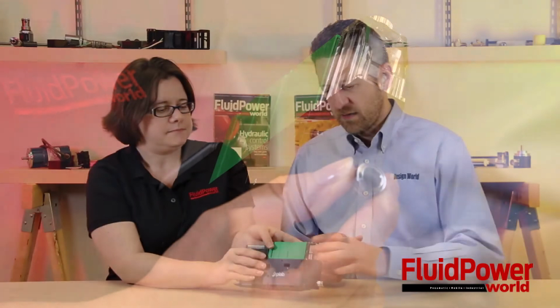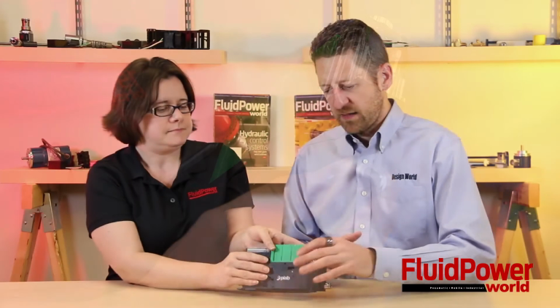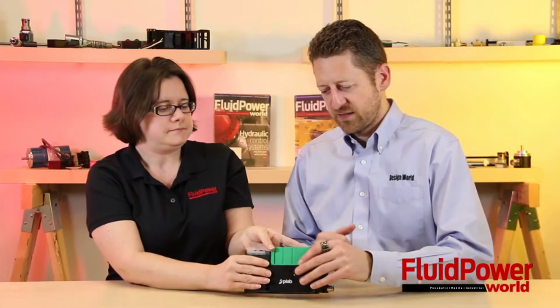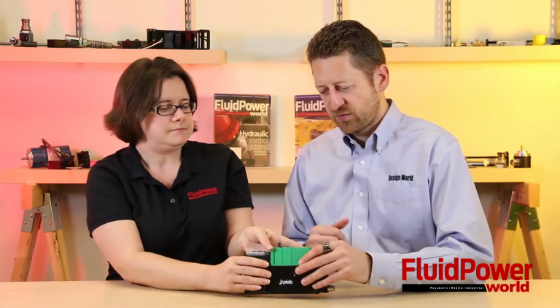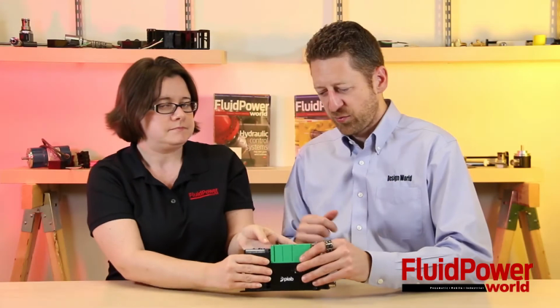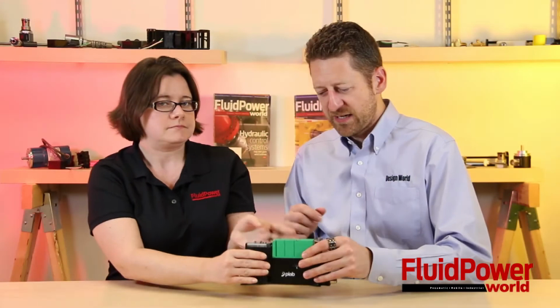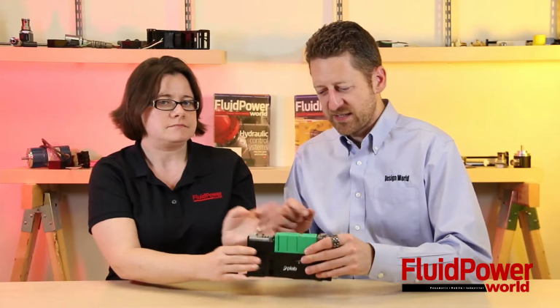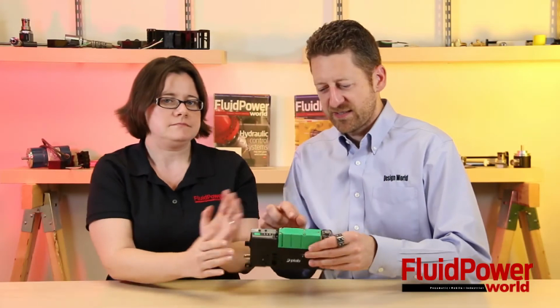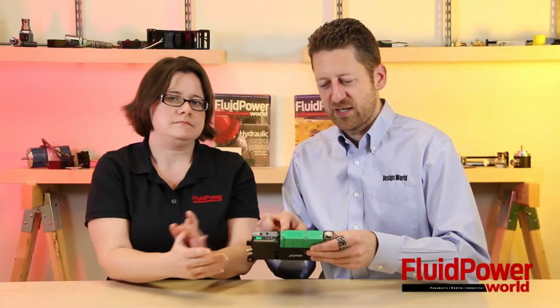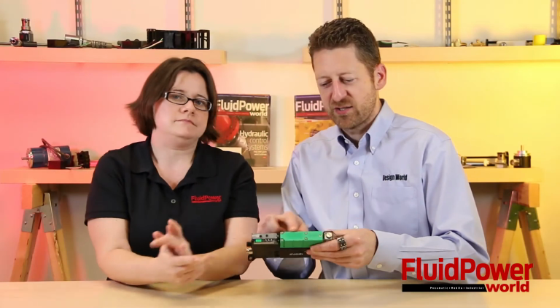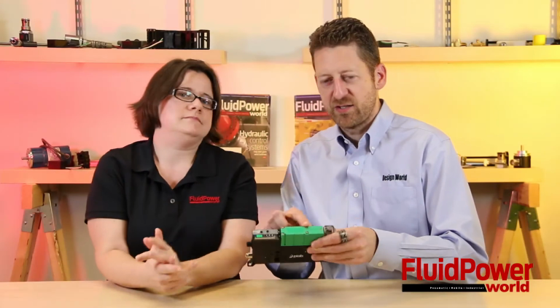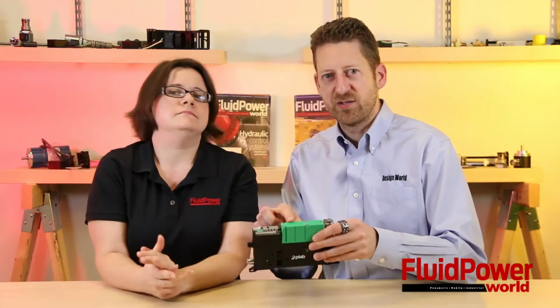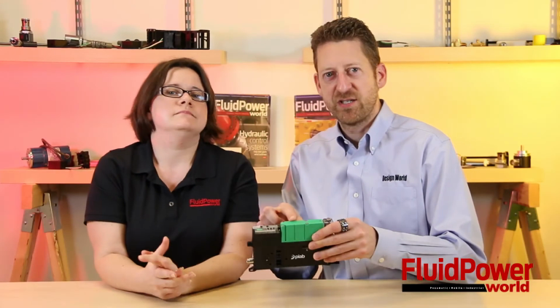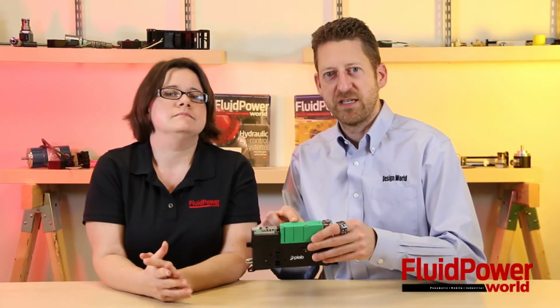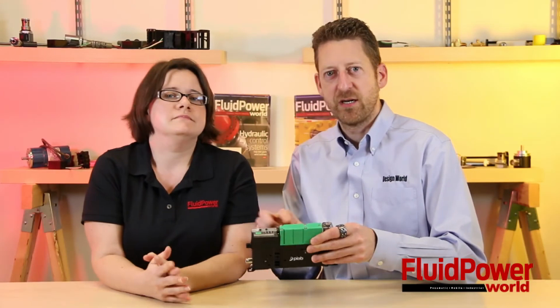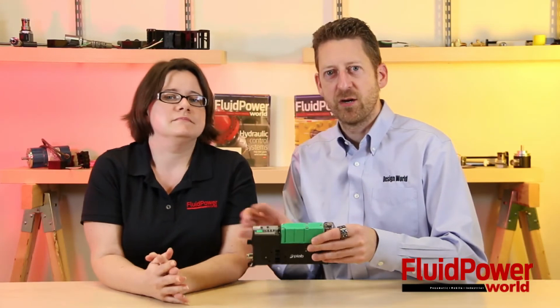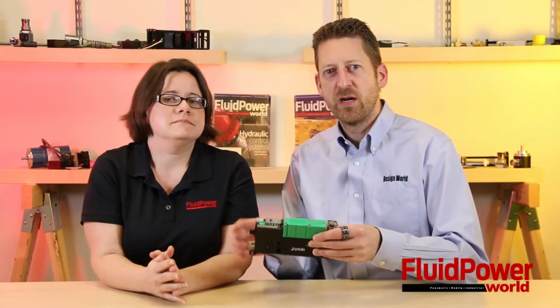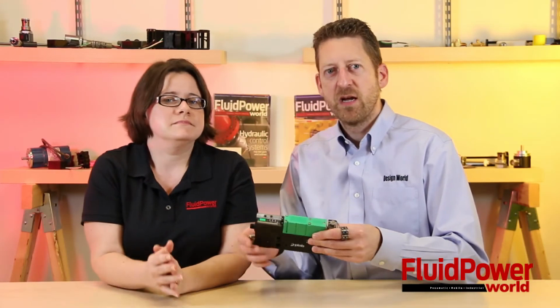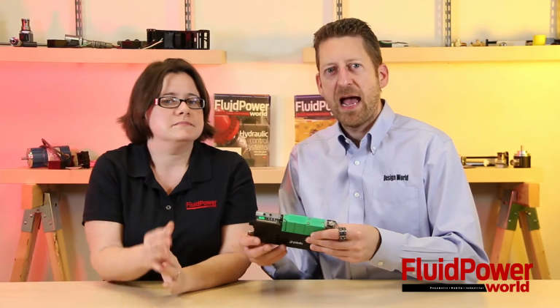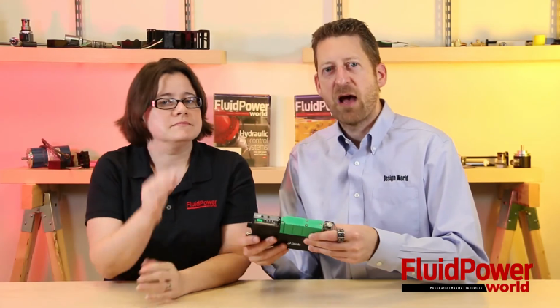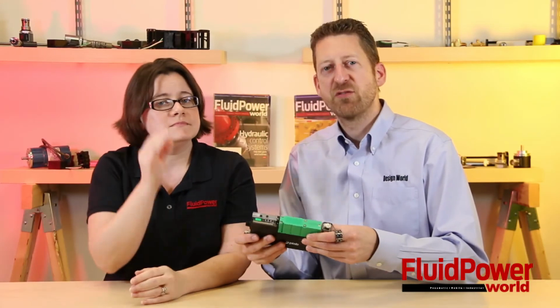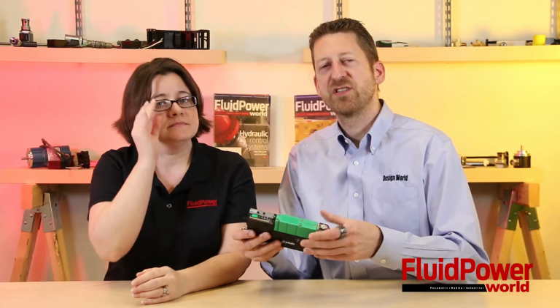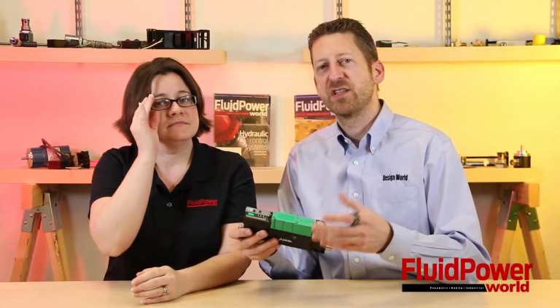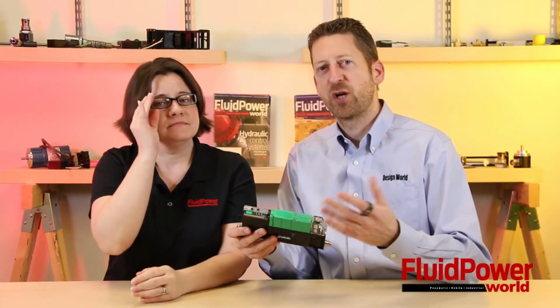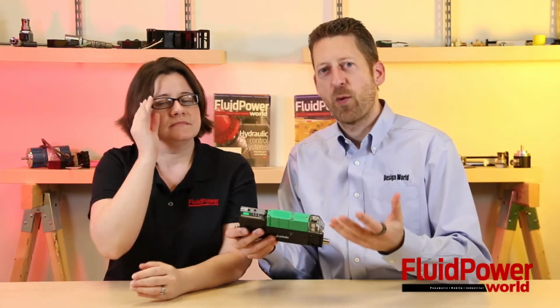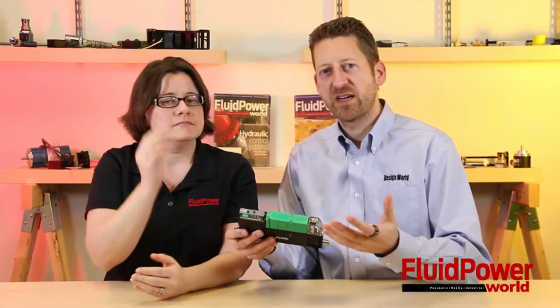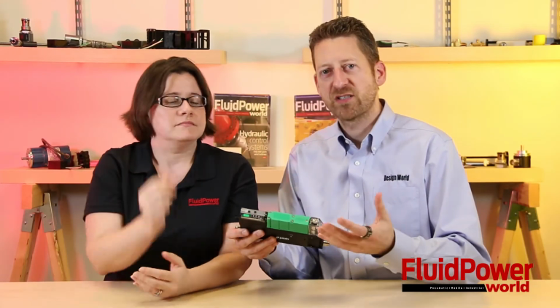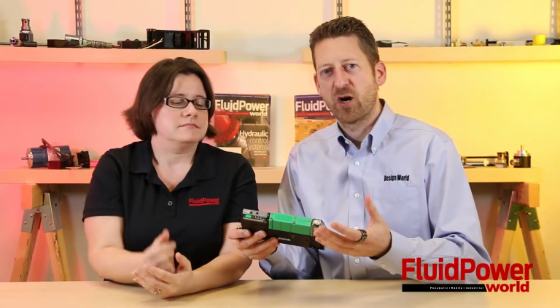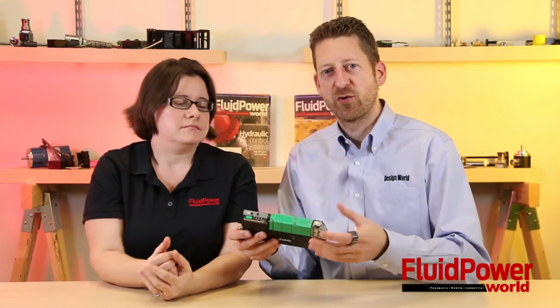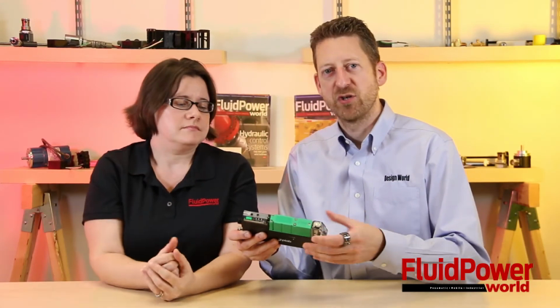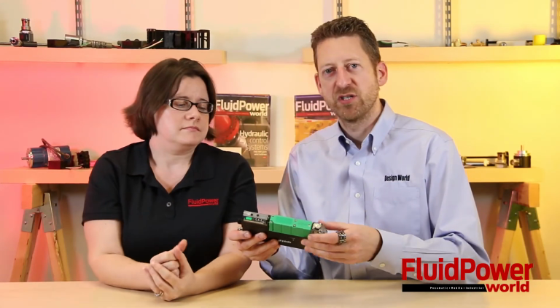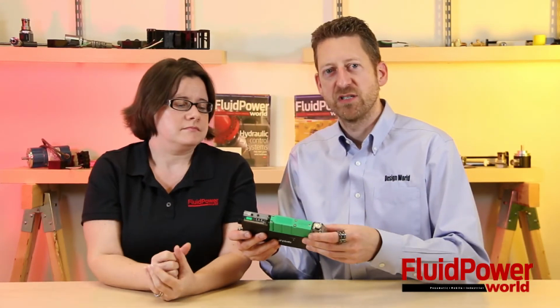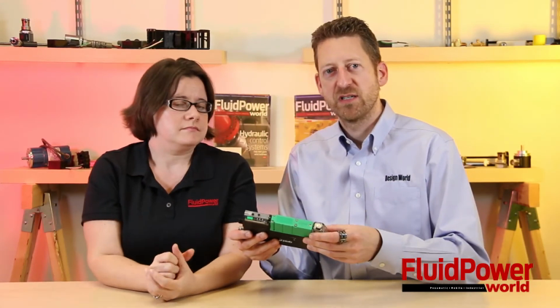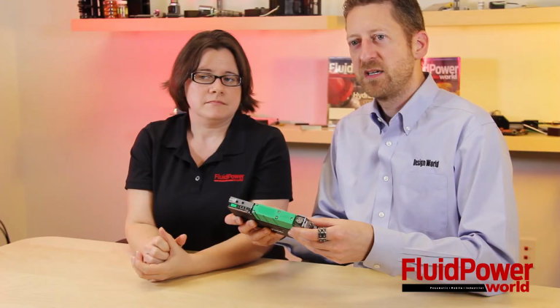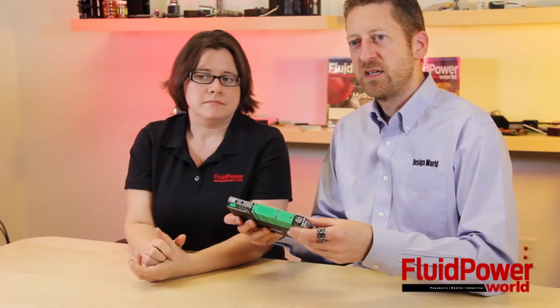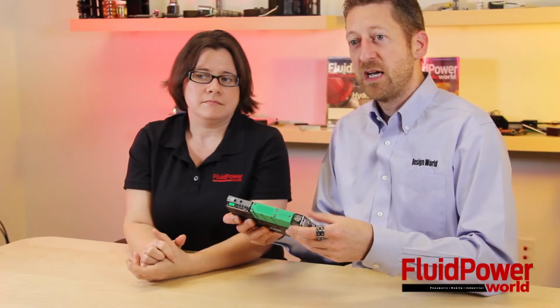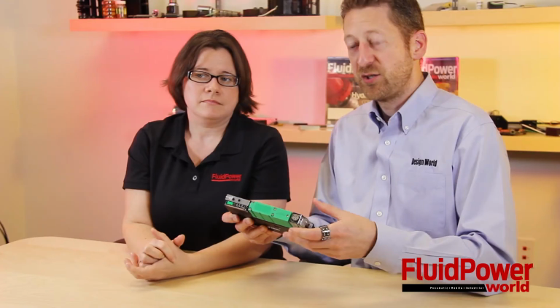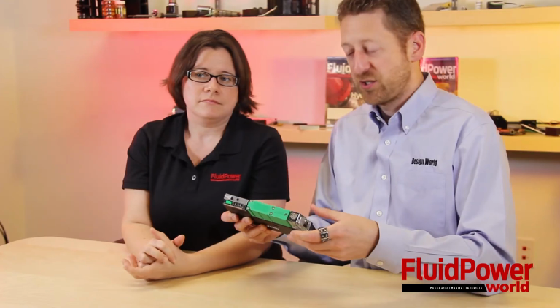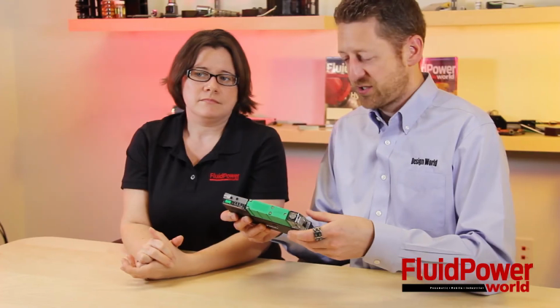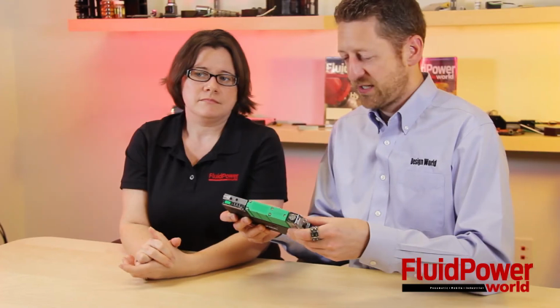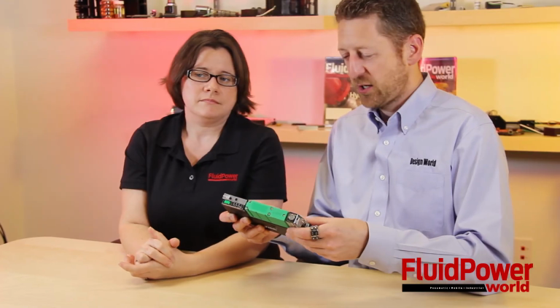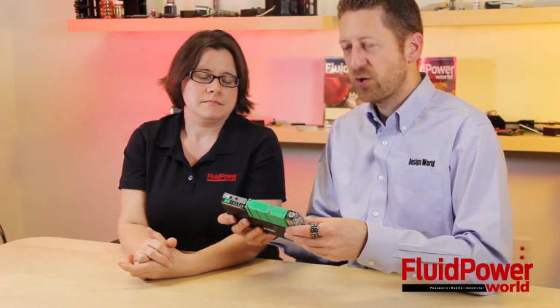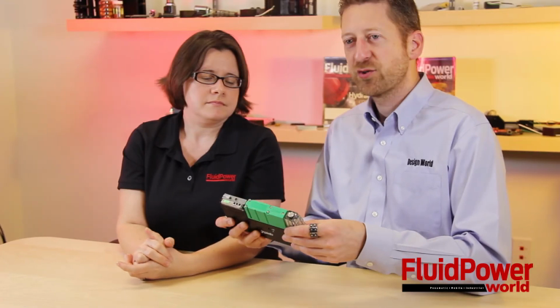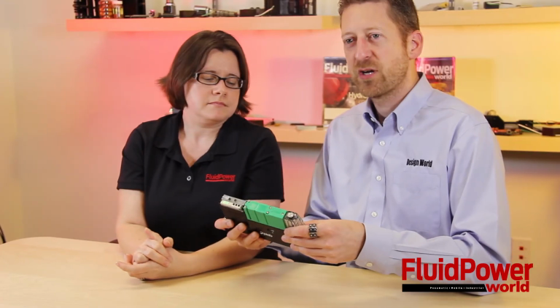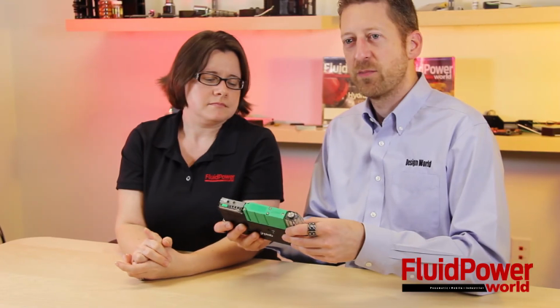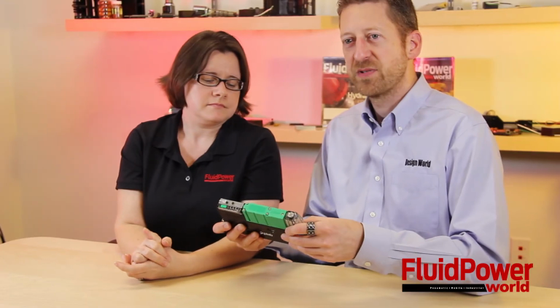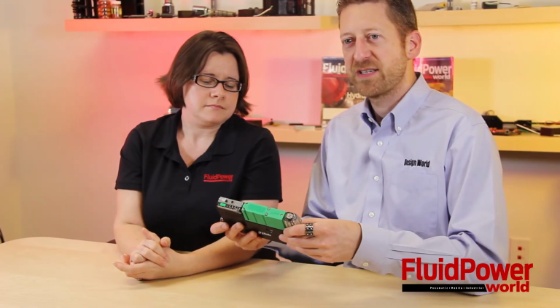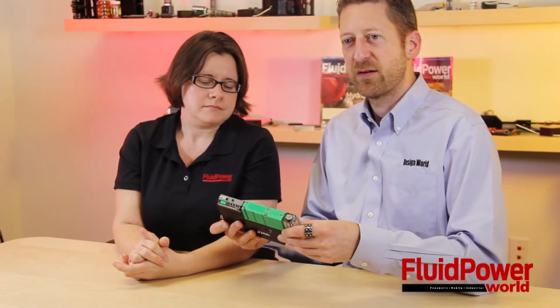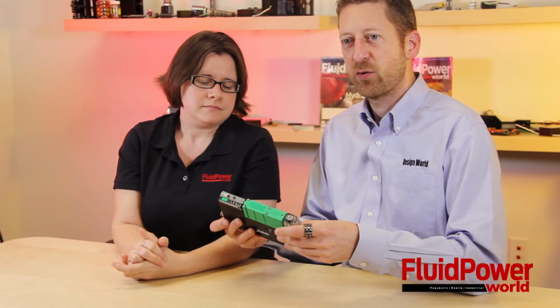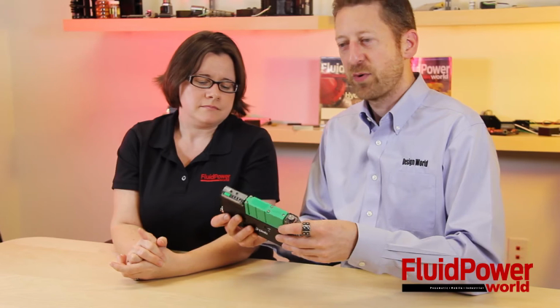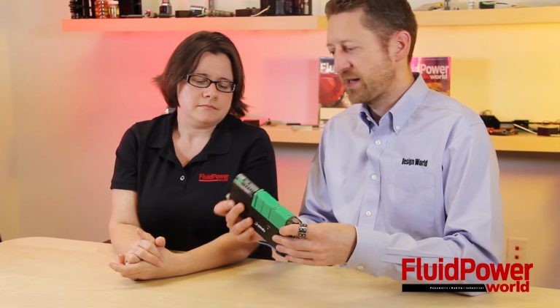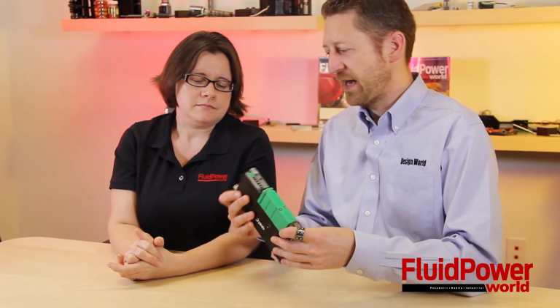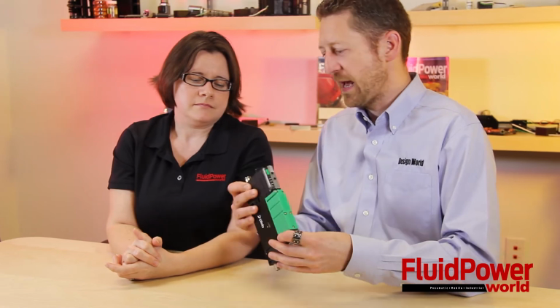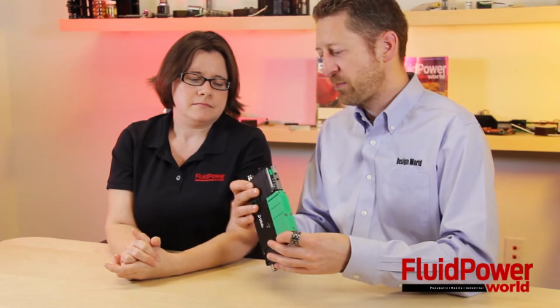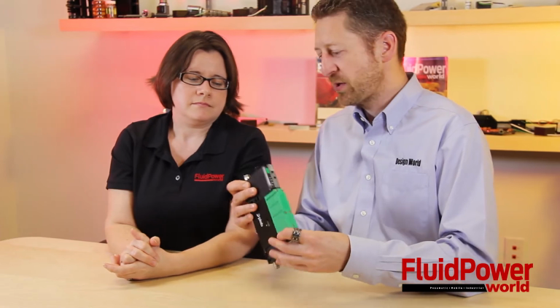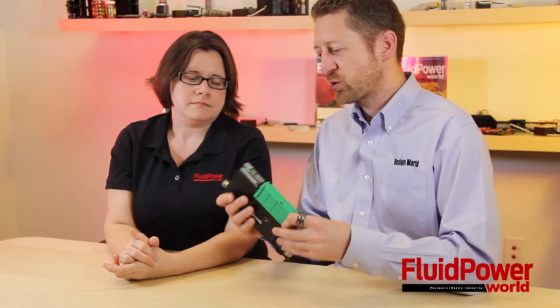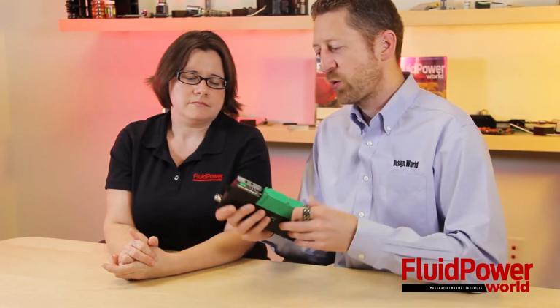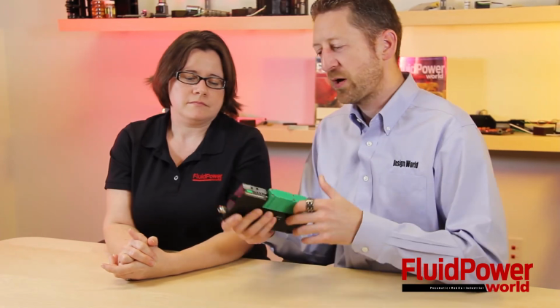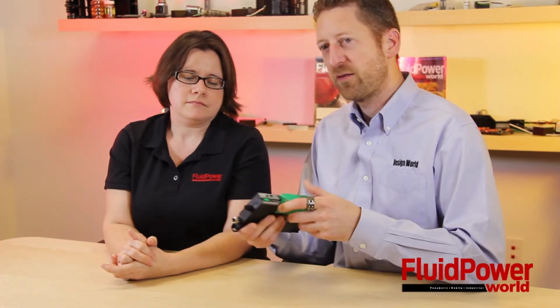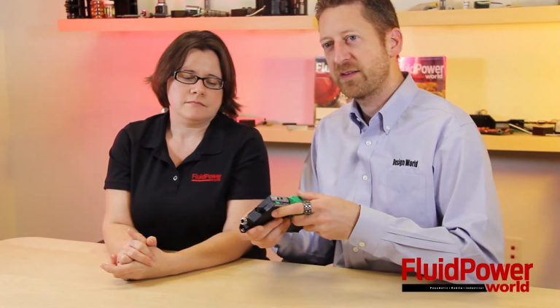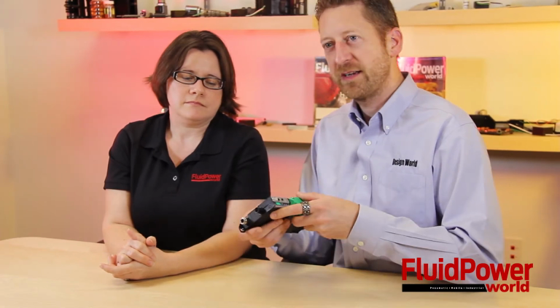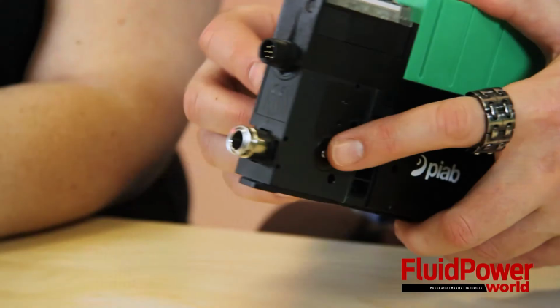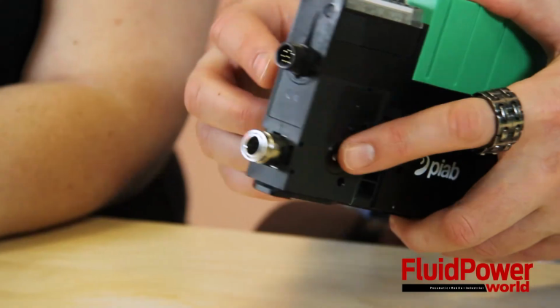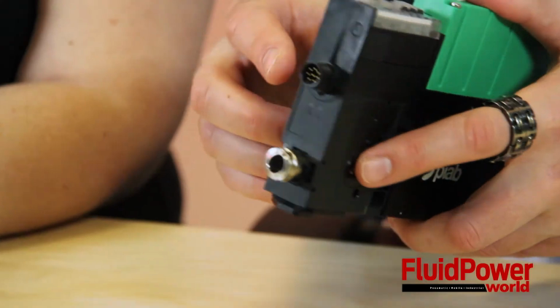And this green section that you see here houses the coax cartridges. As you can see, it also comes standard with an M12 connector.